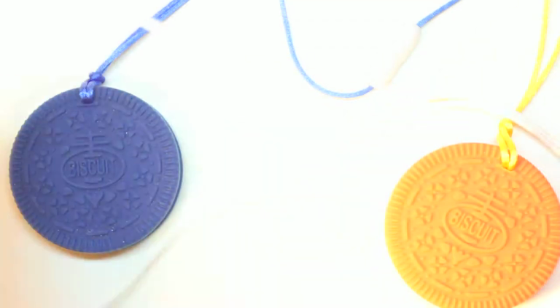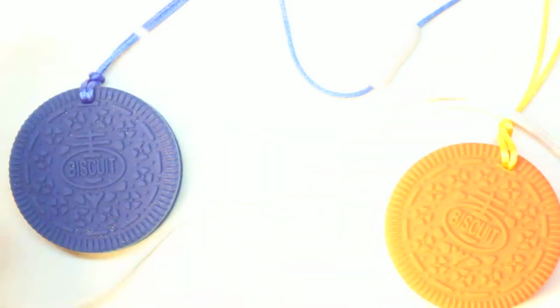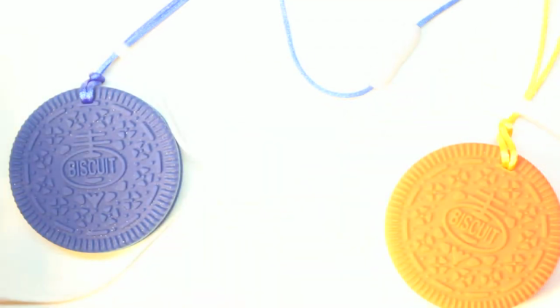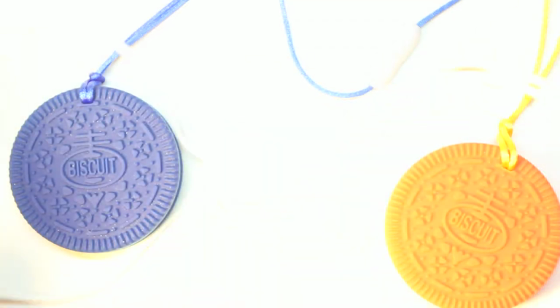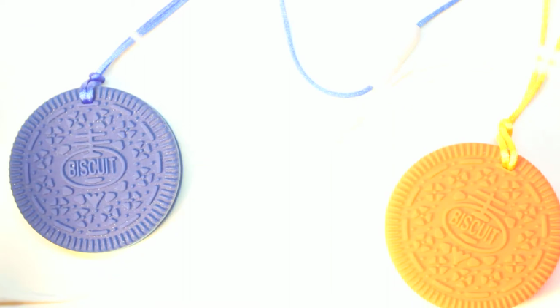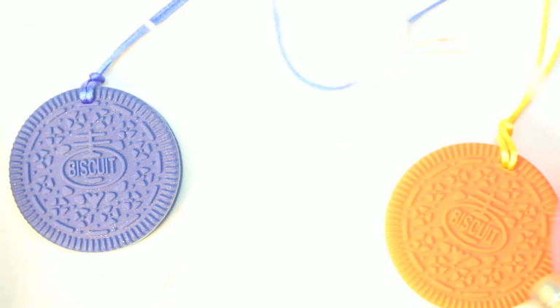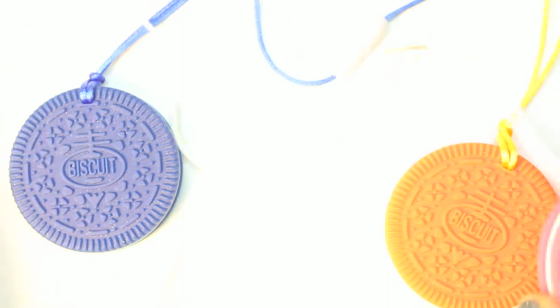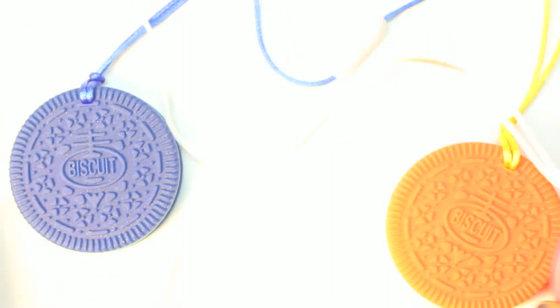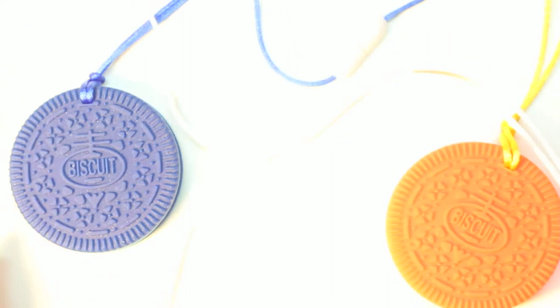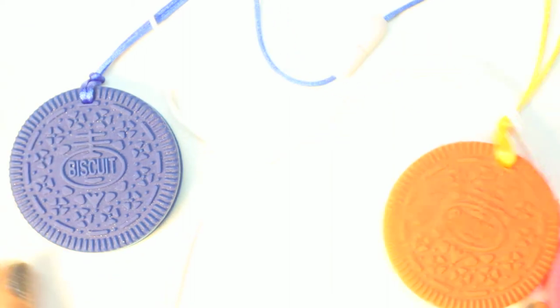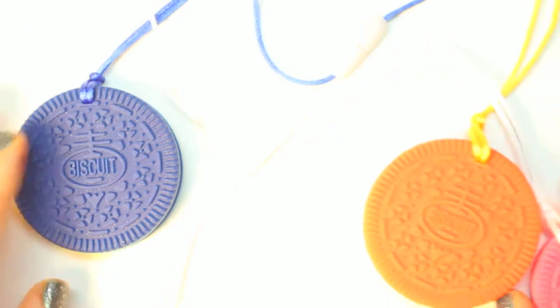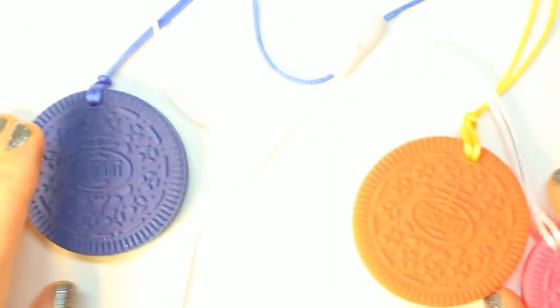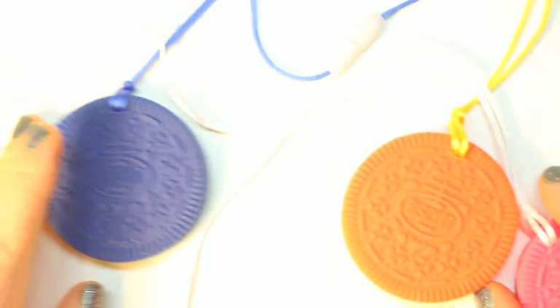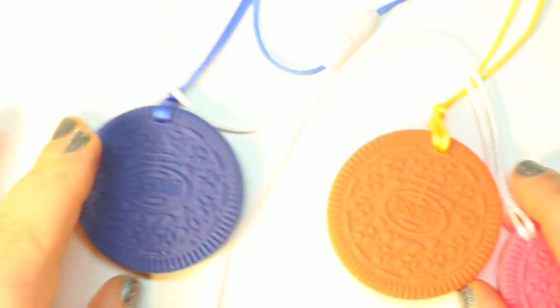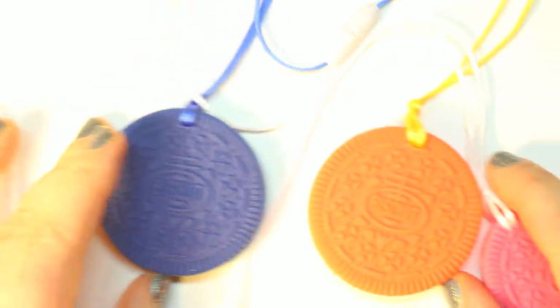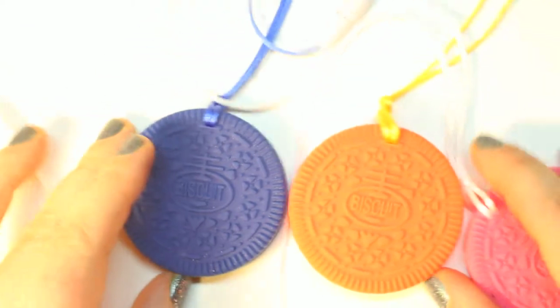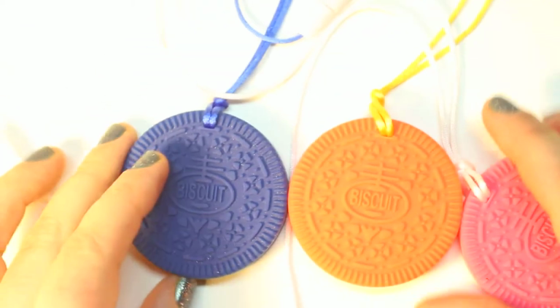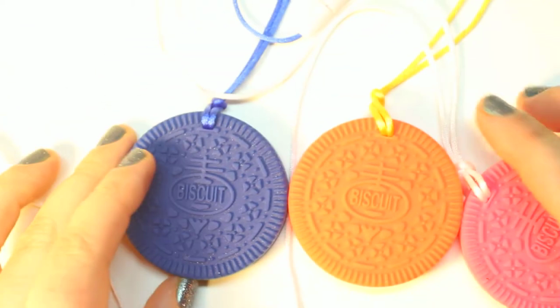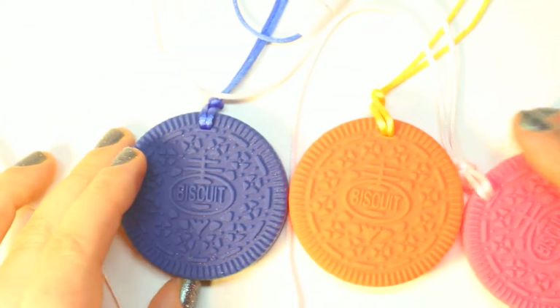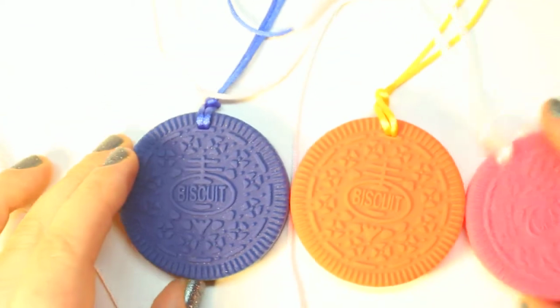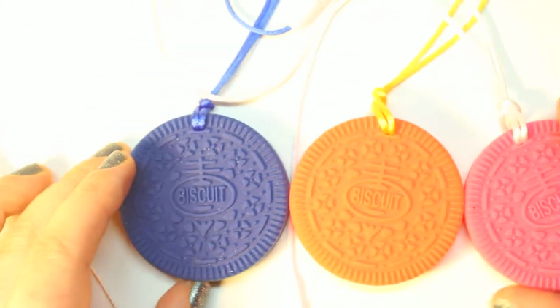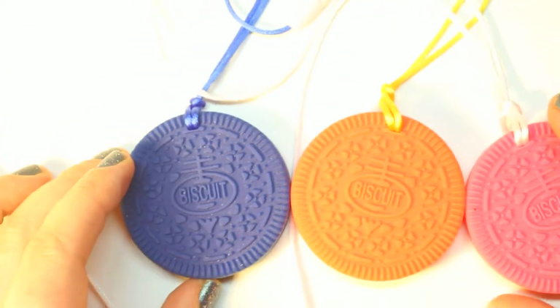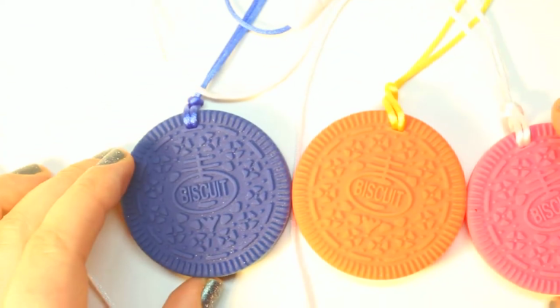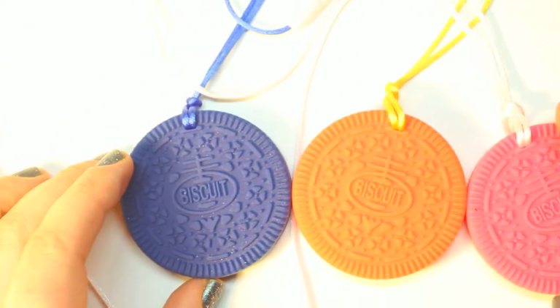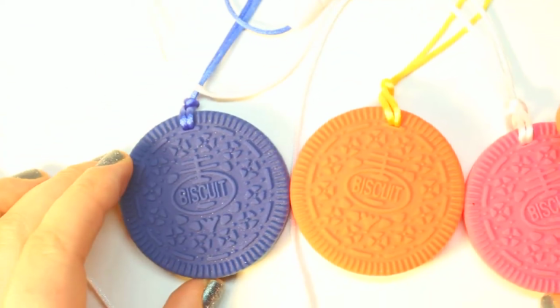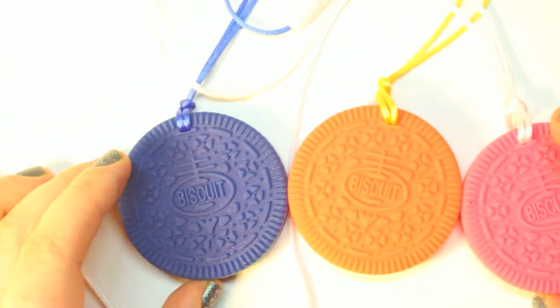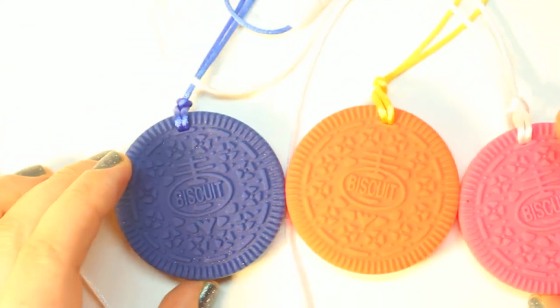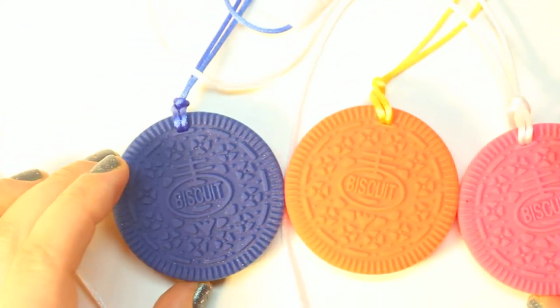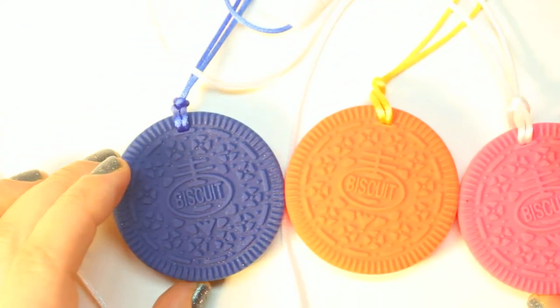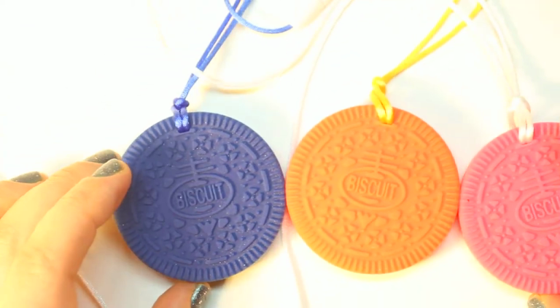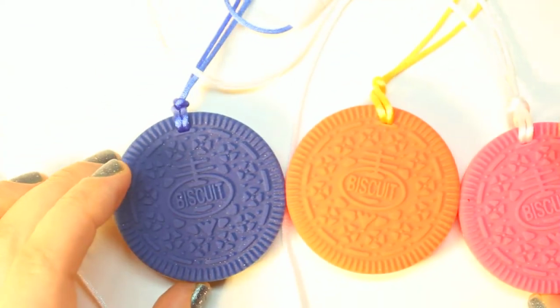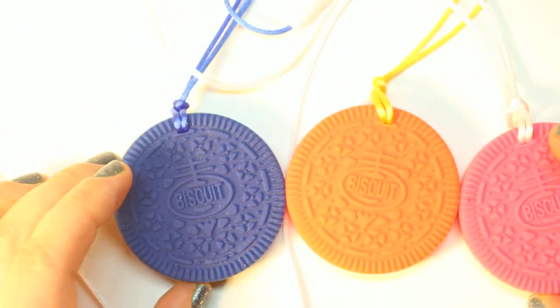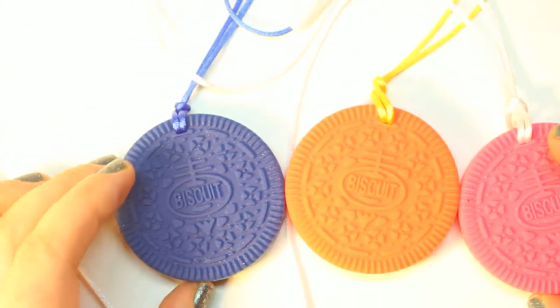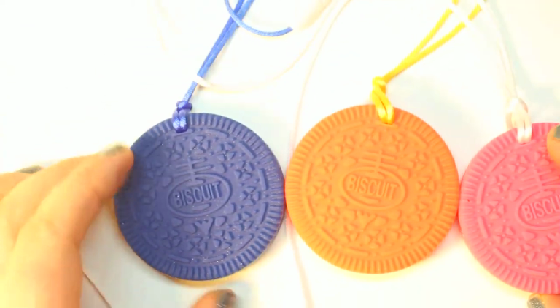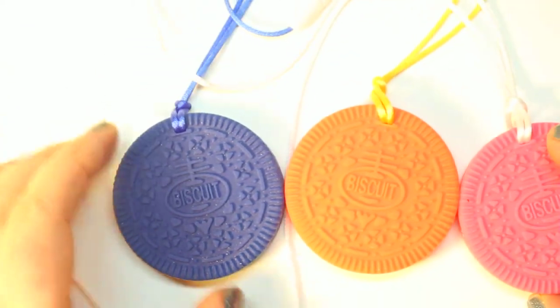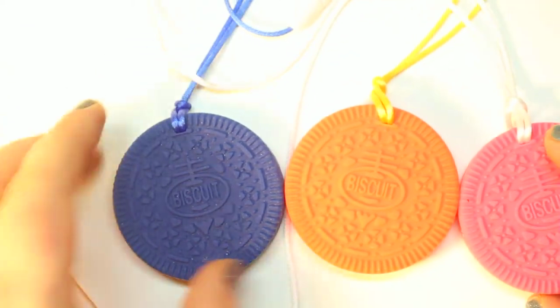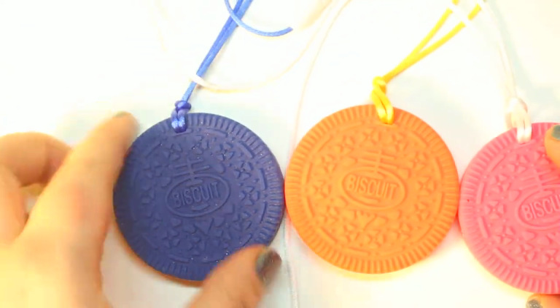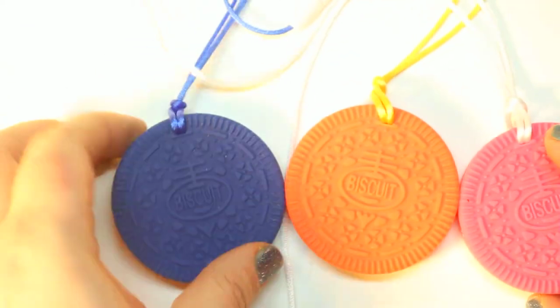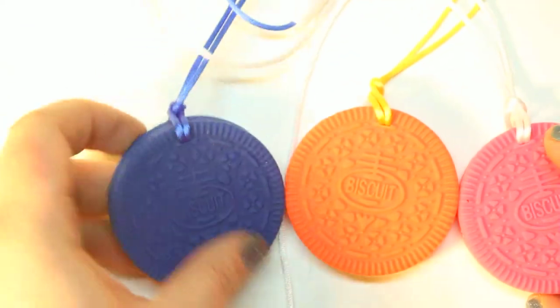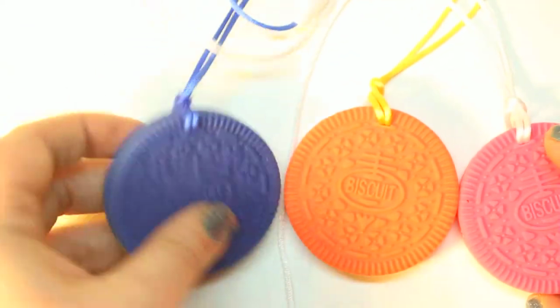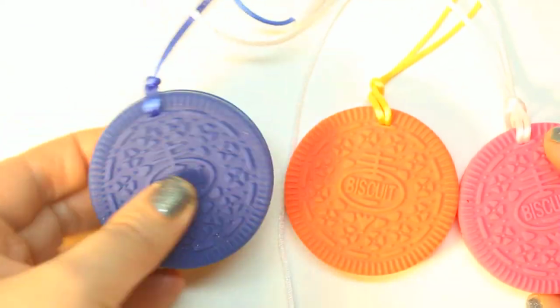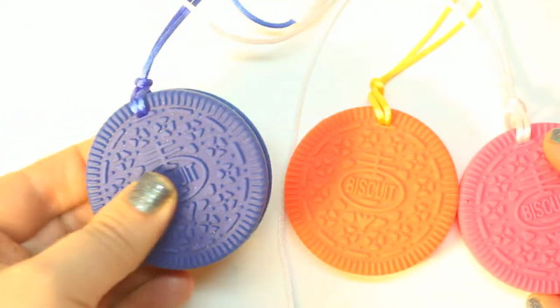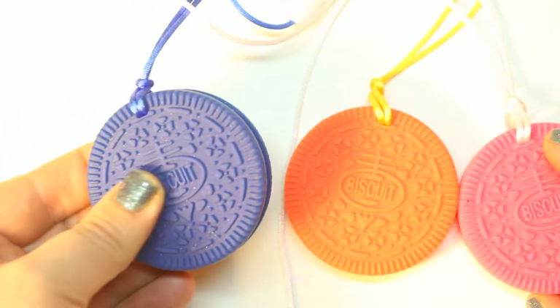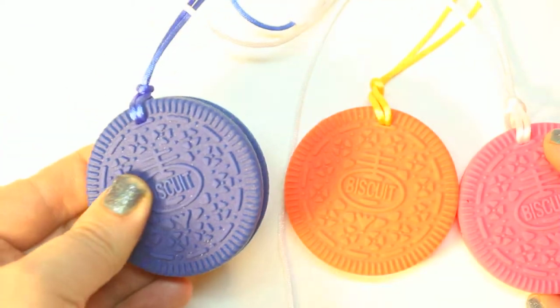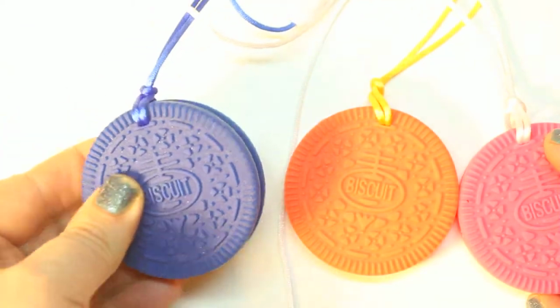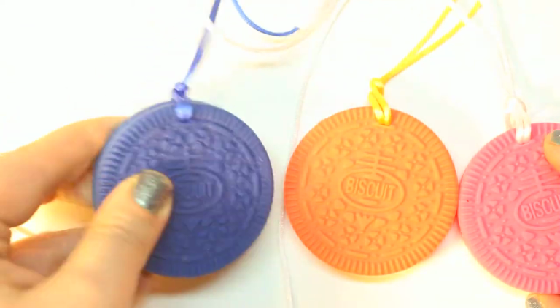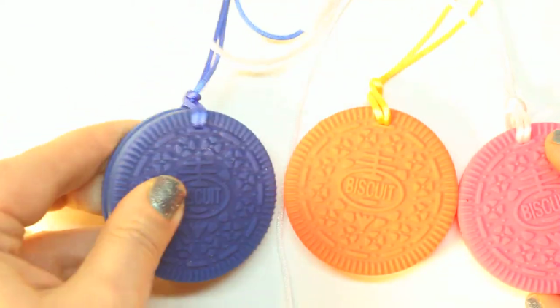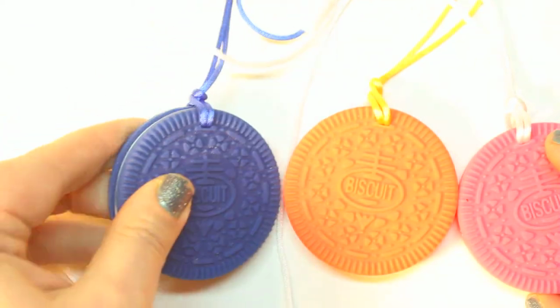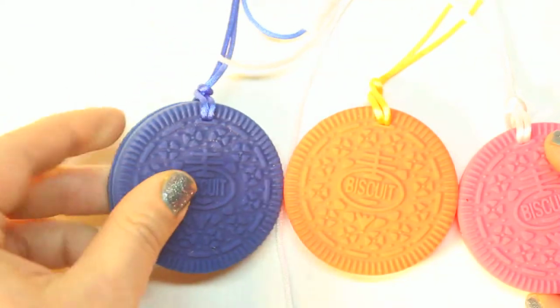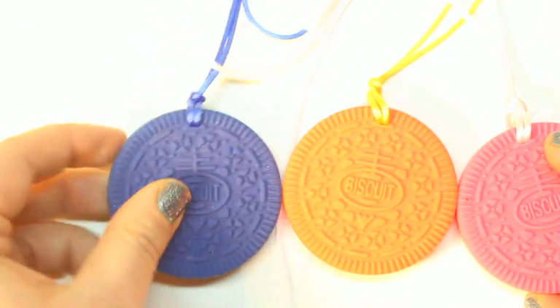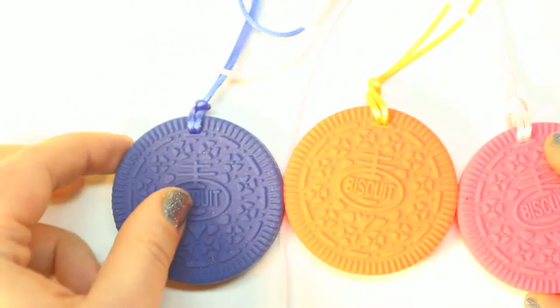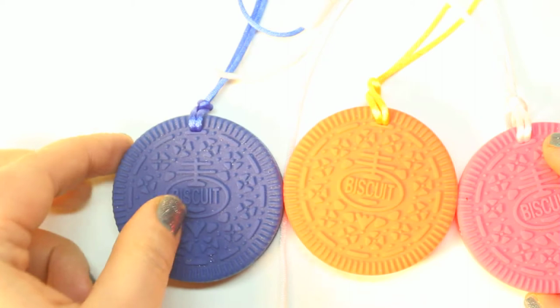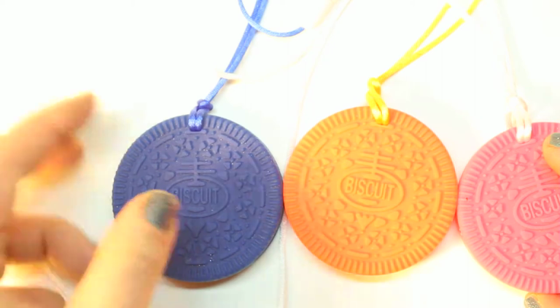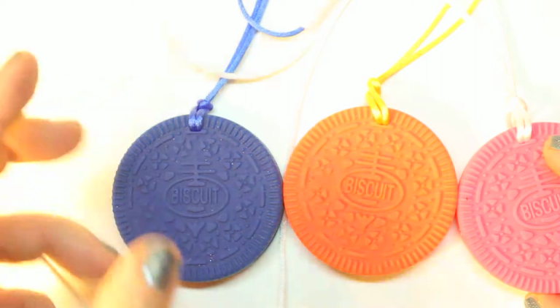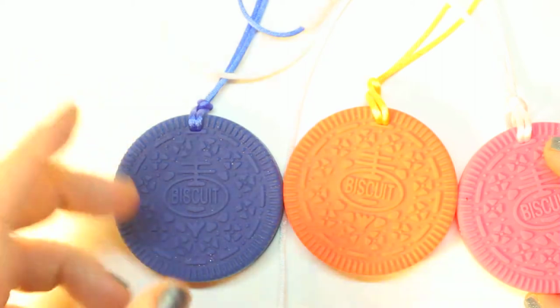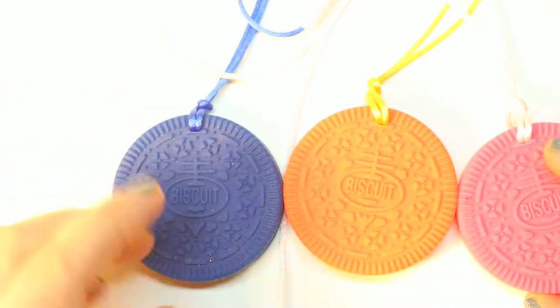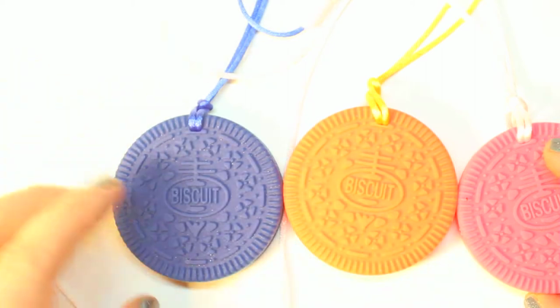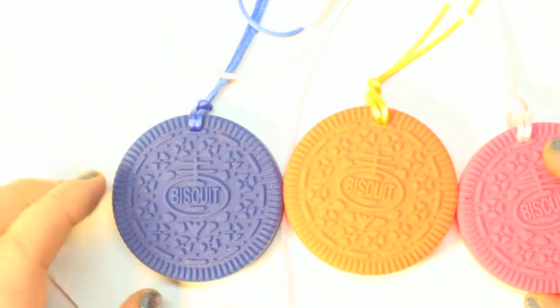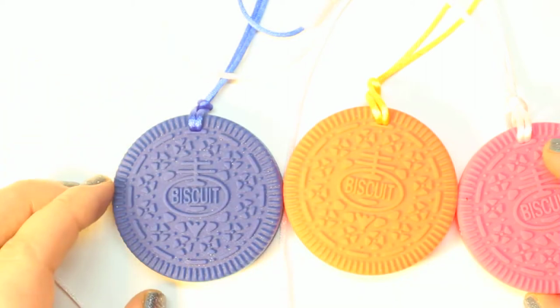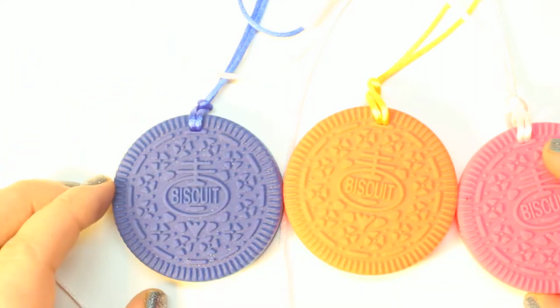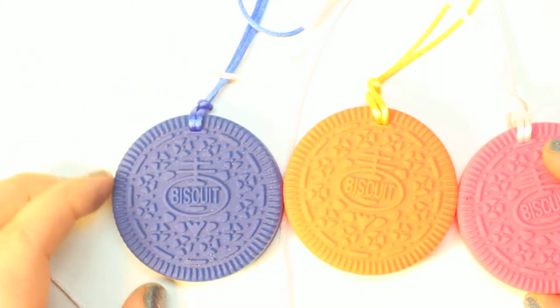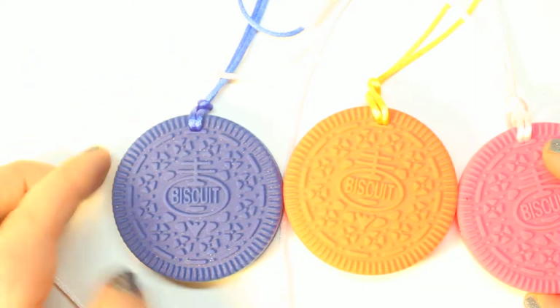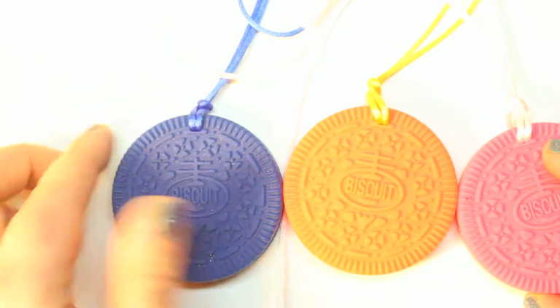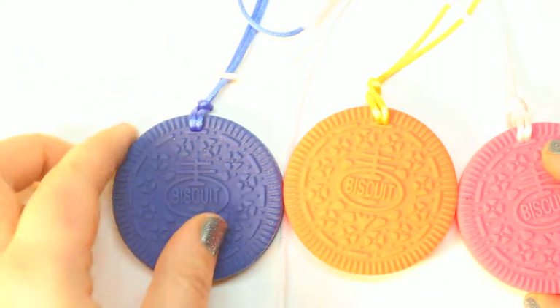They're just a fun thing to wear to the park, to wear out — your baby can teeth away, and you have something fun to wear.